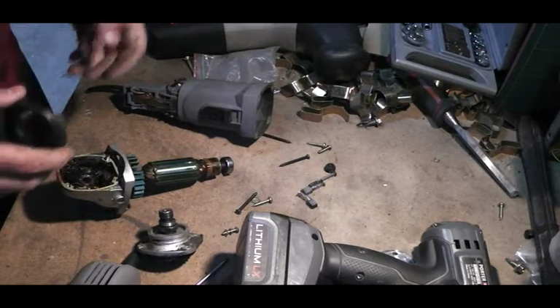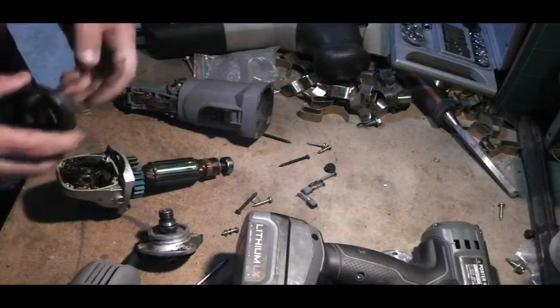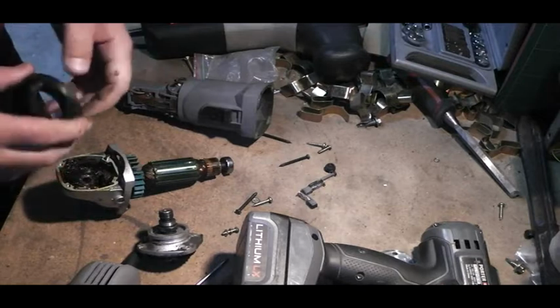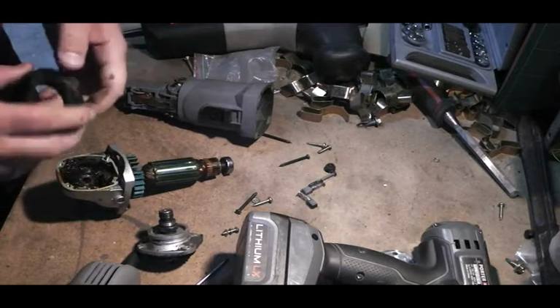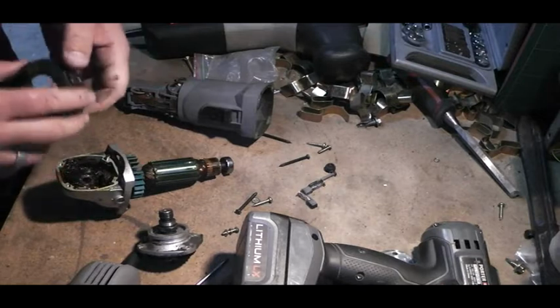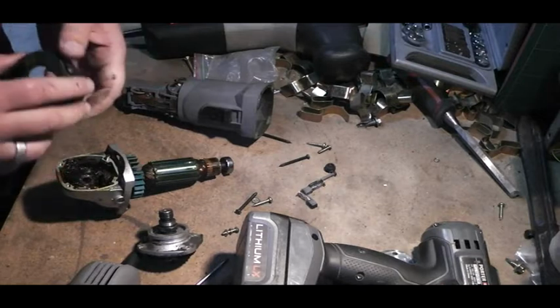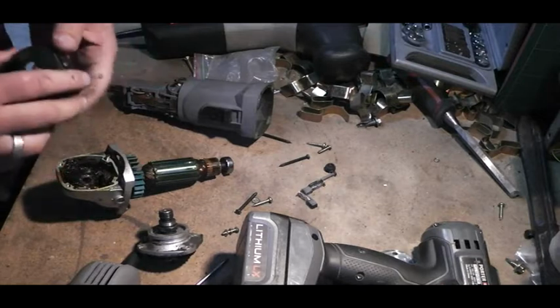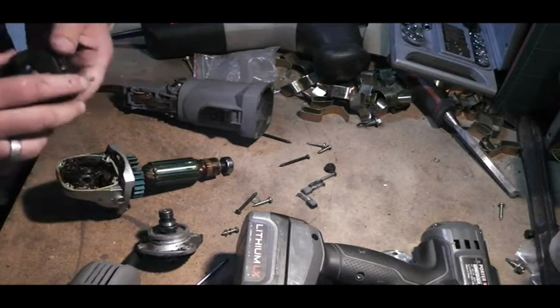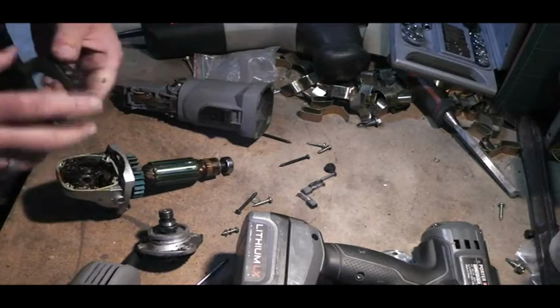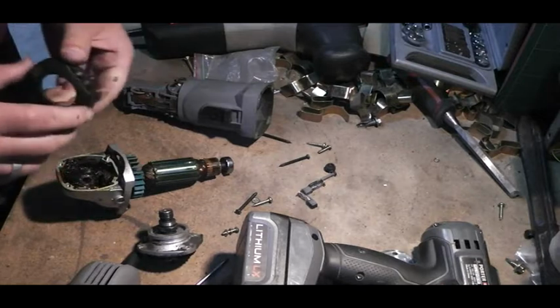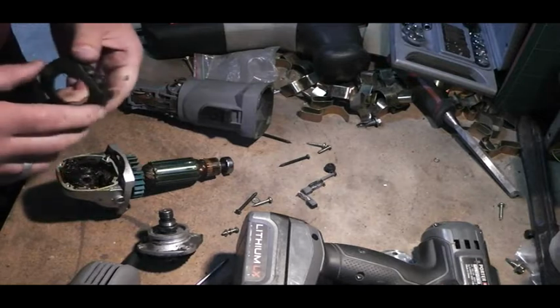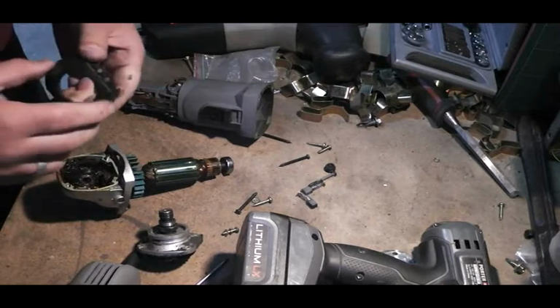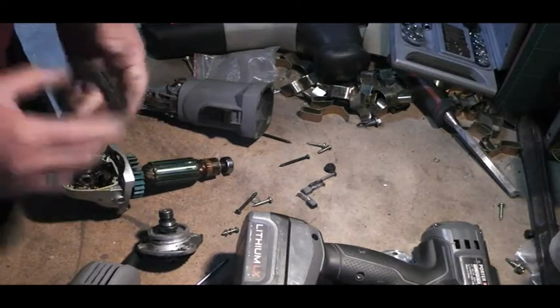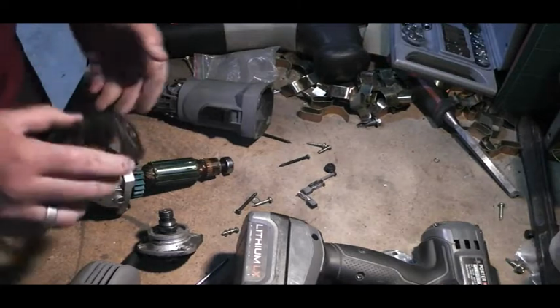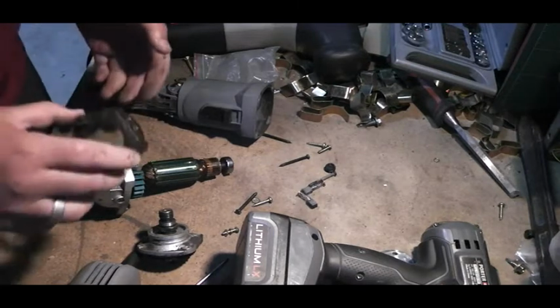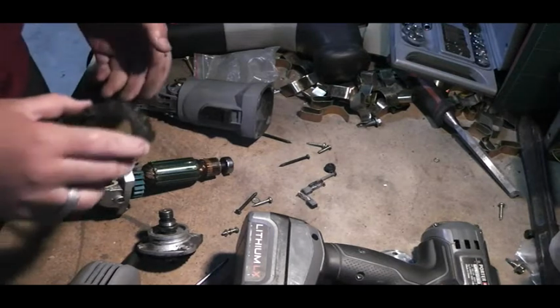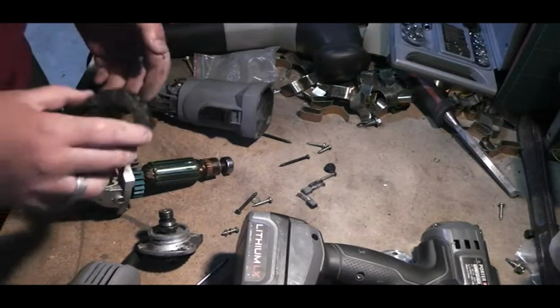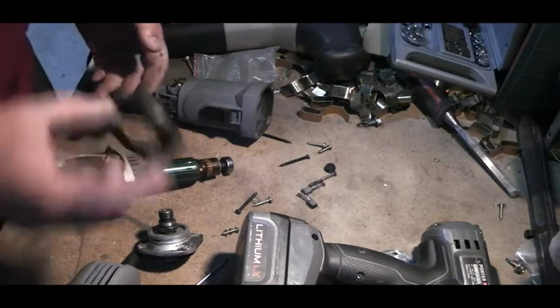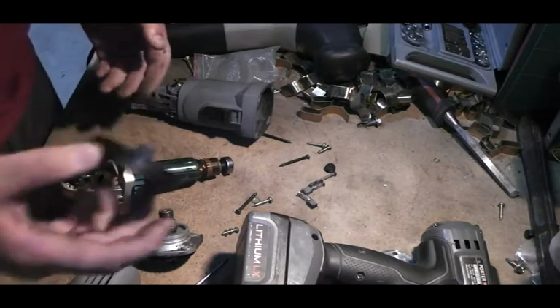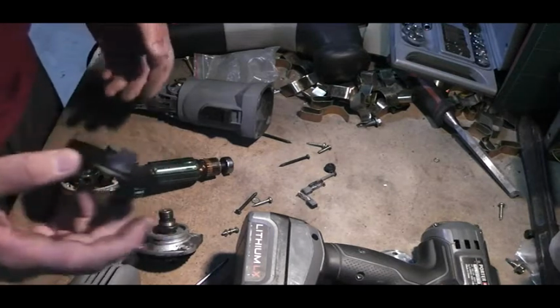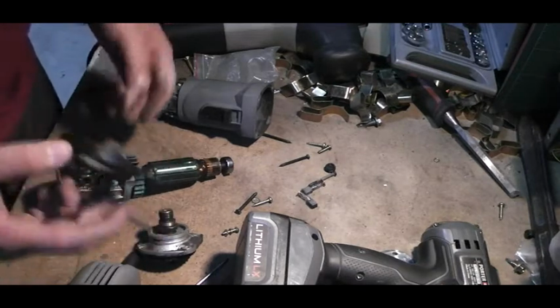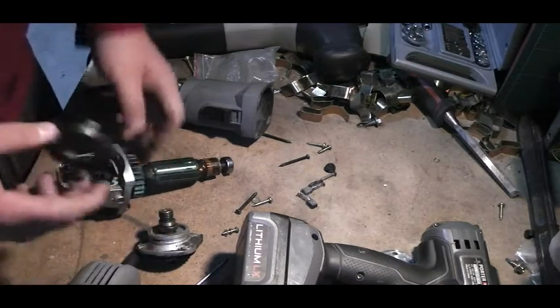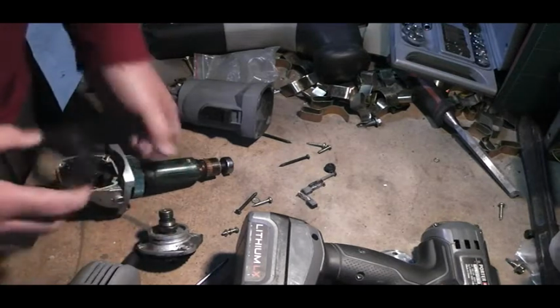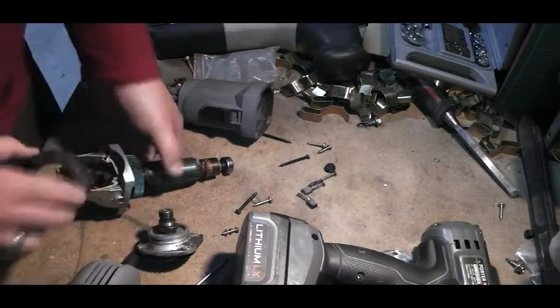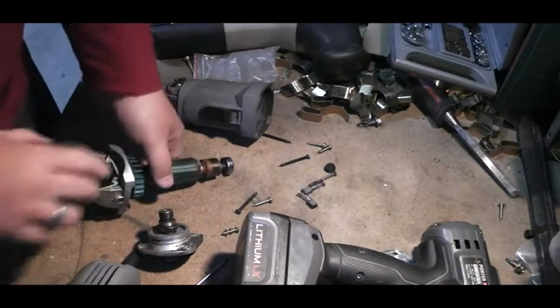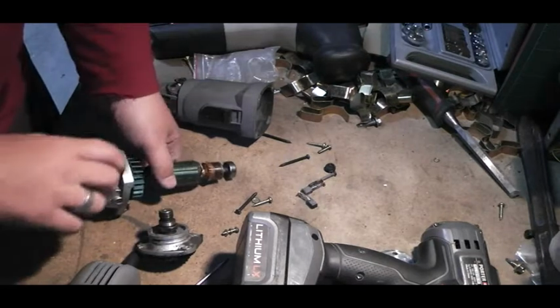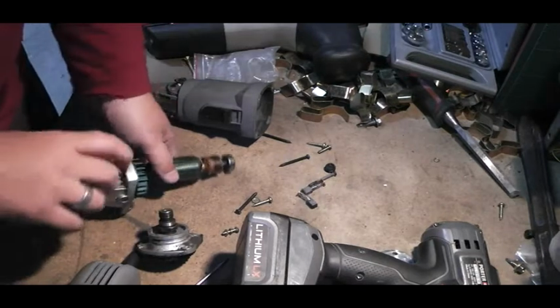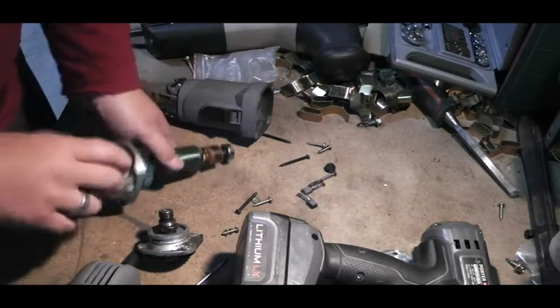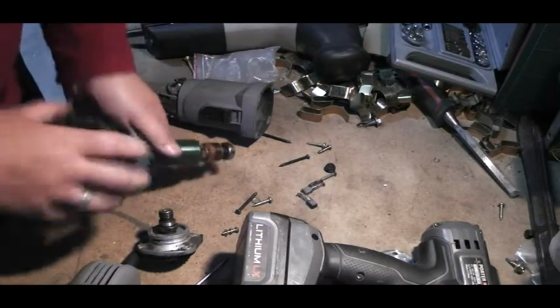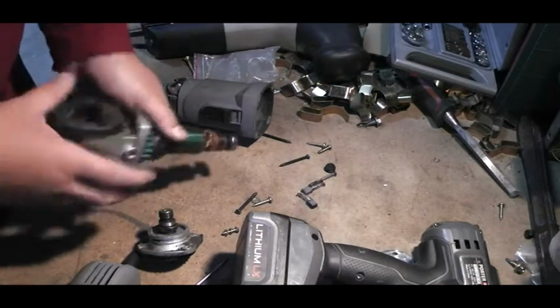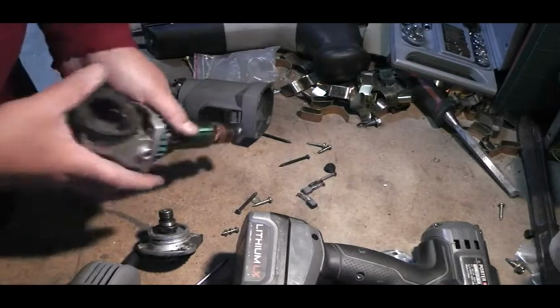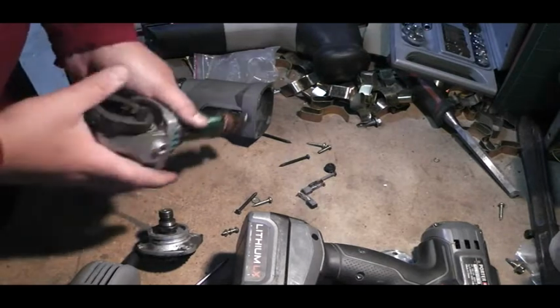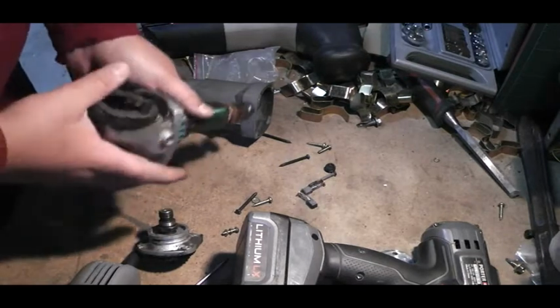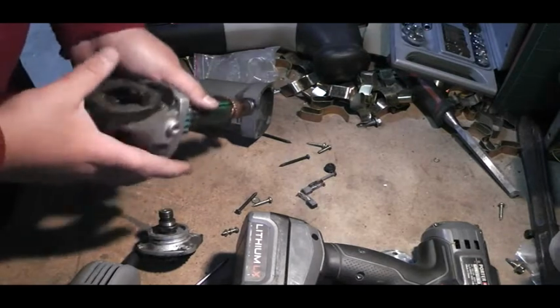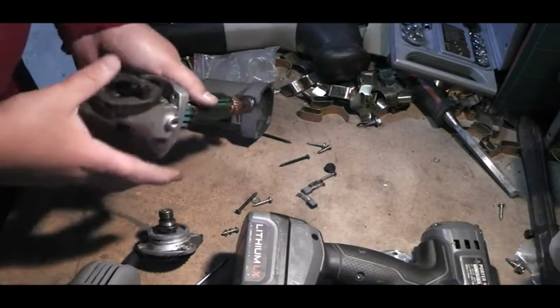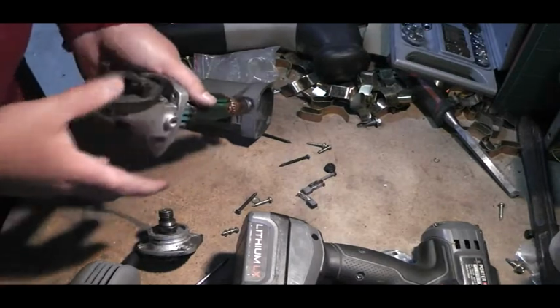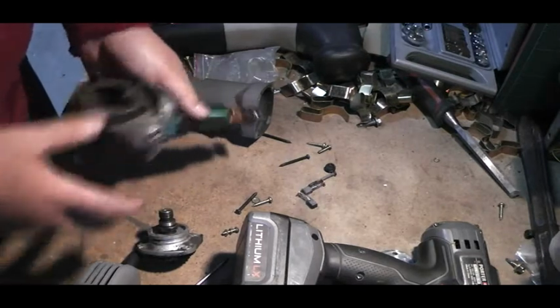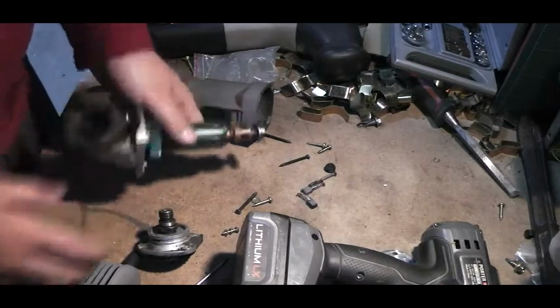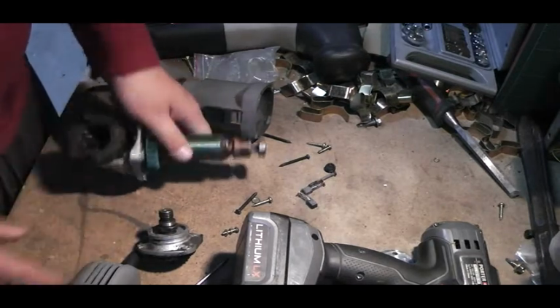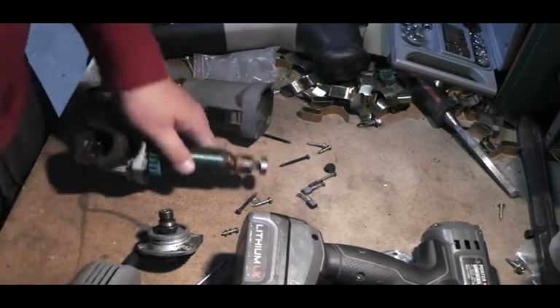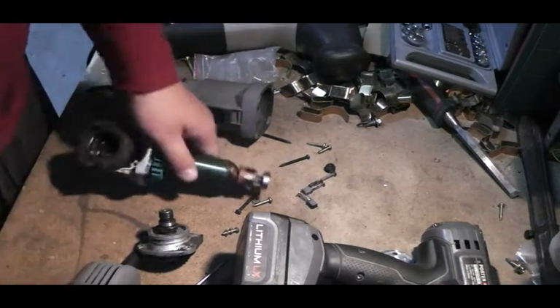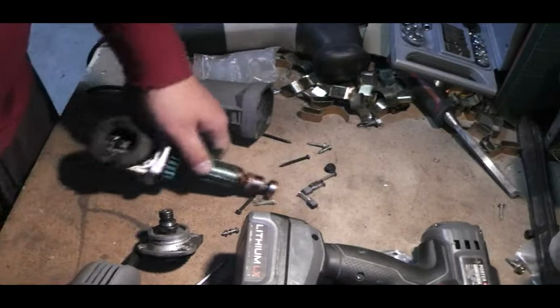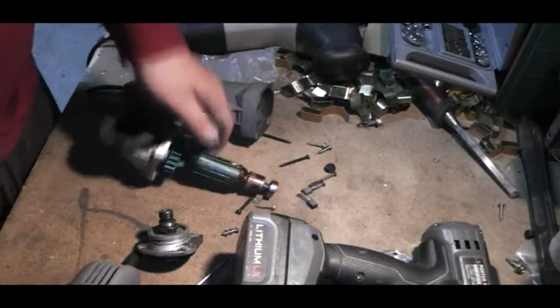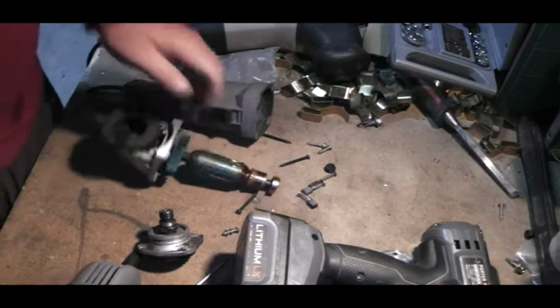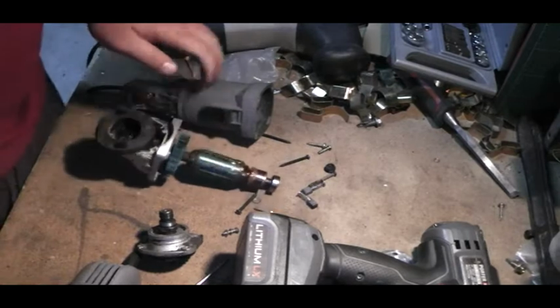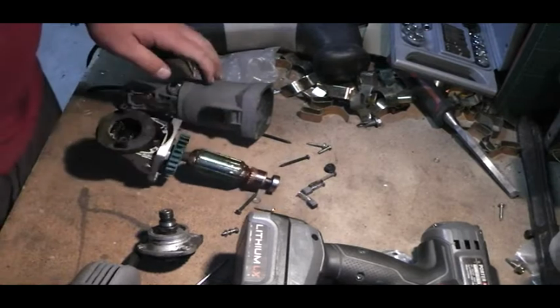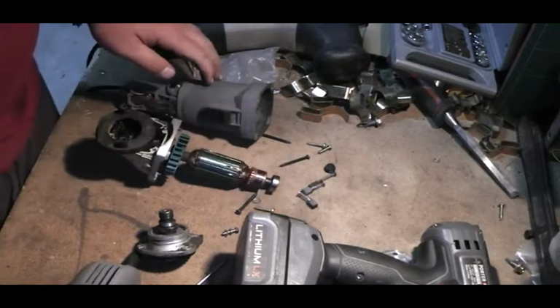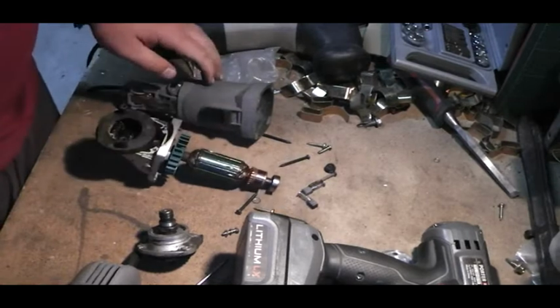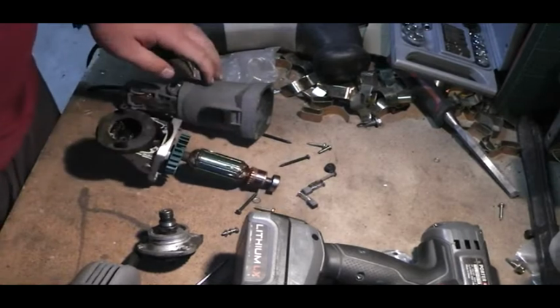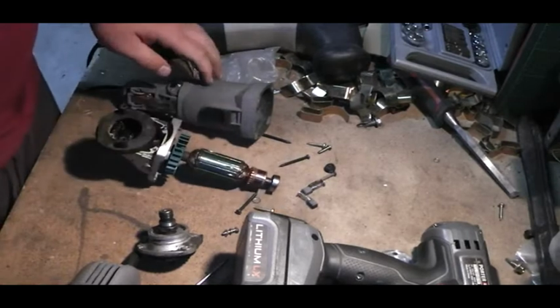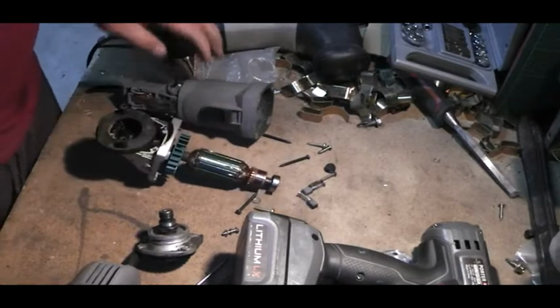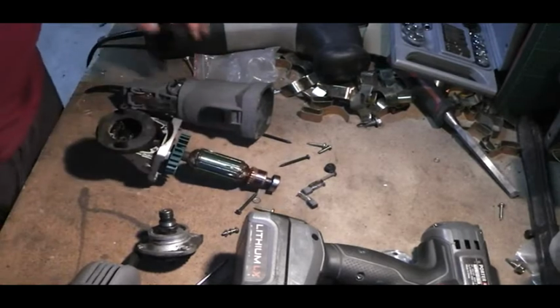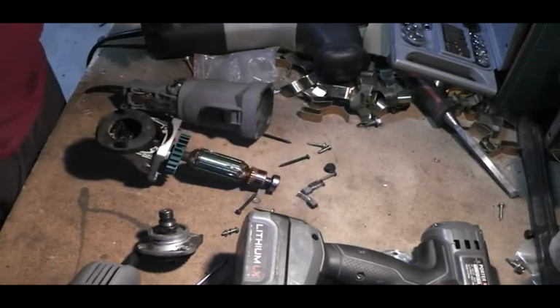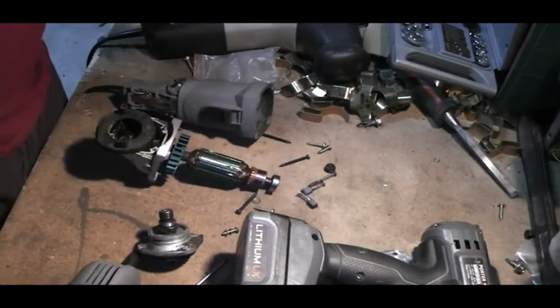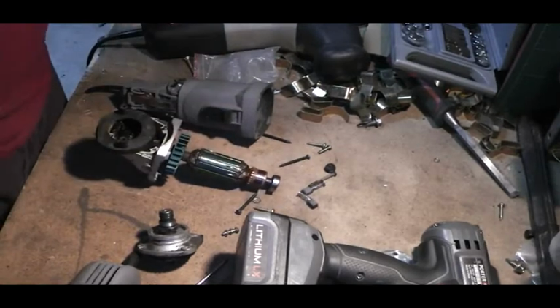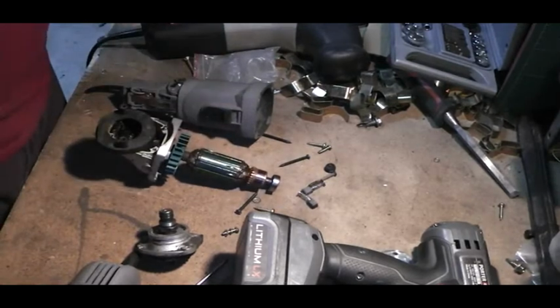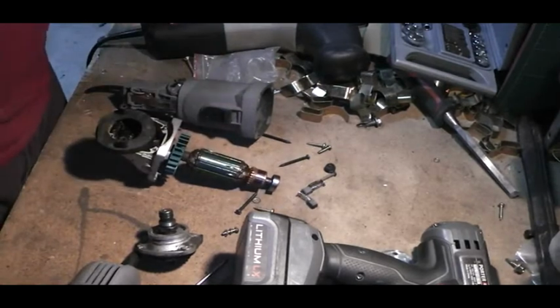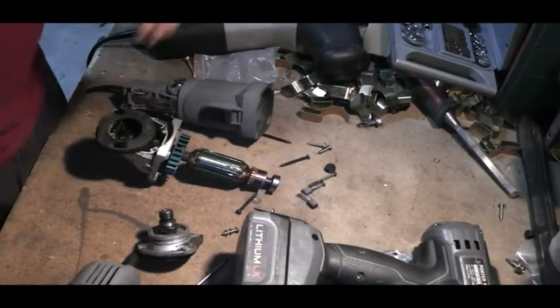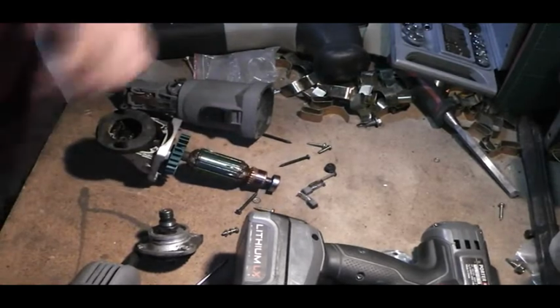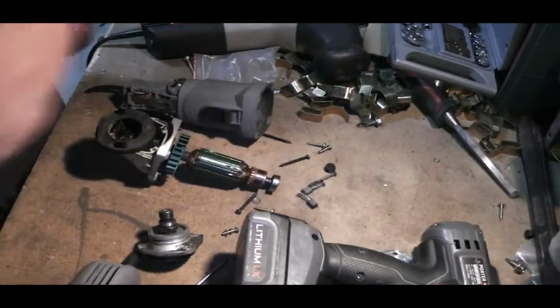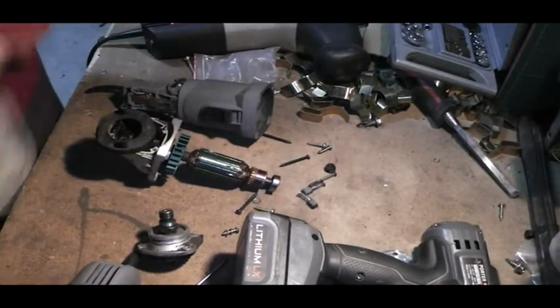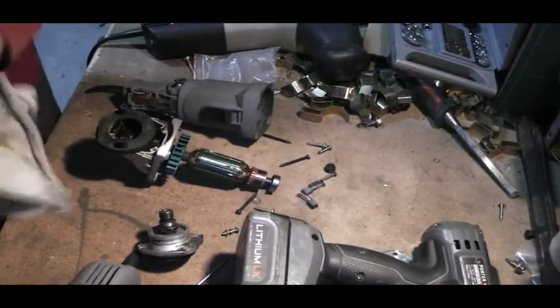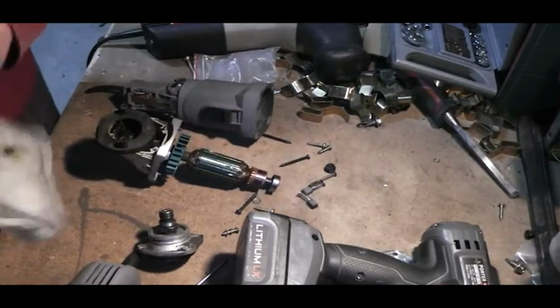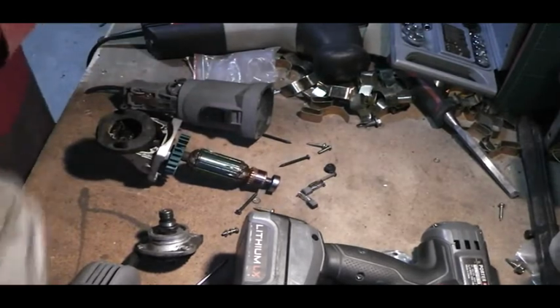With some of the things I do I need the small angle grinders — you can't use the big ones. Anyway, that's it for me. Thanks for watching.